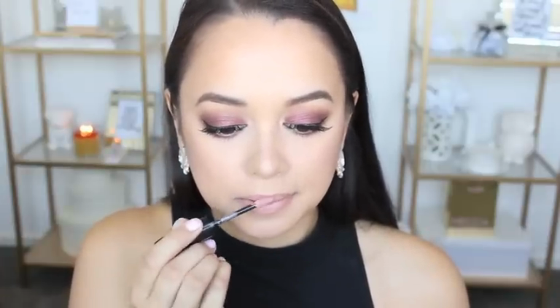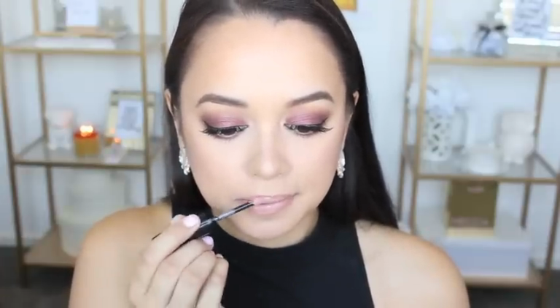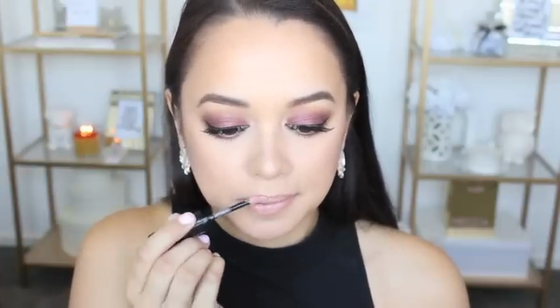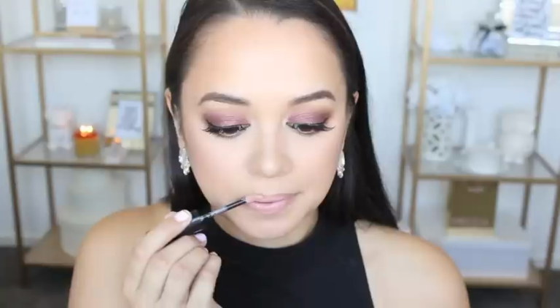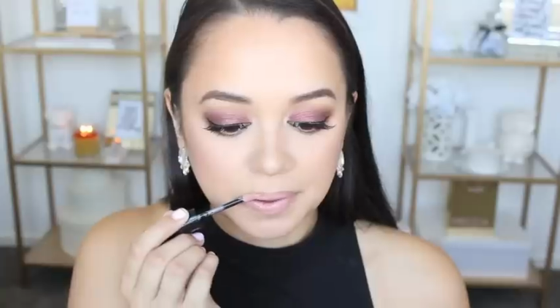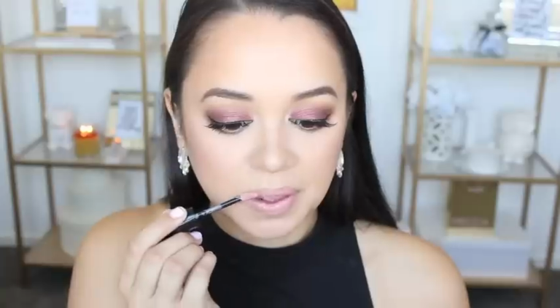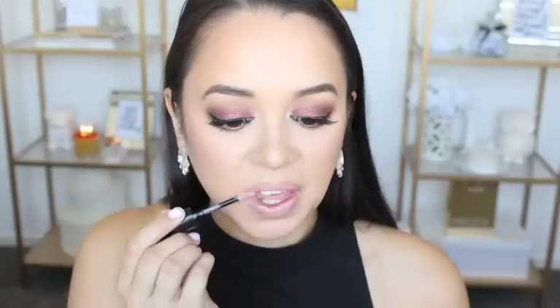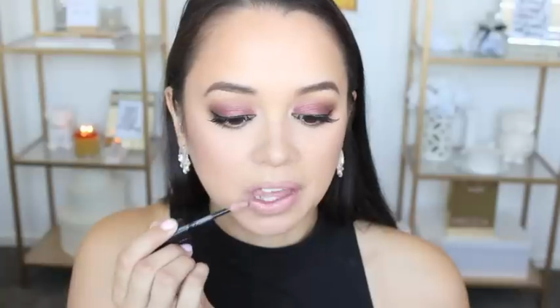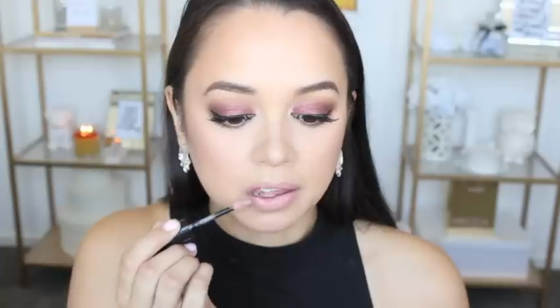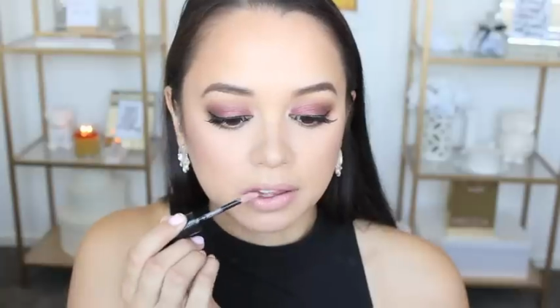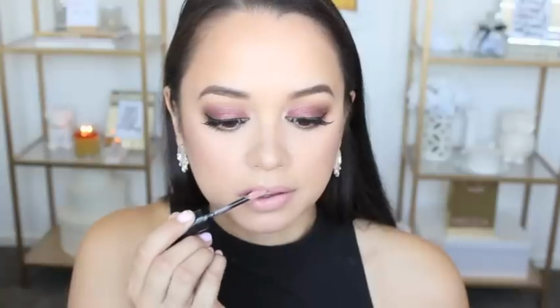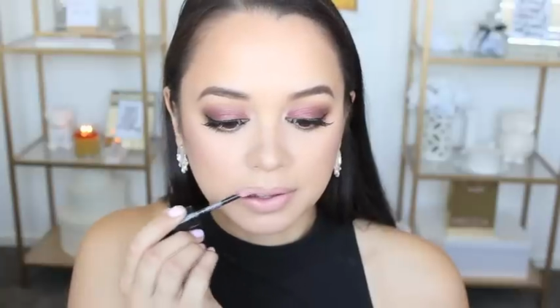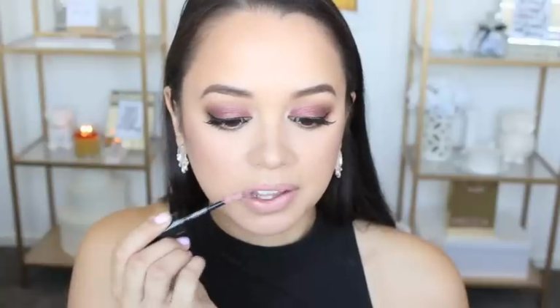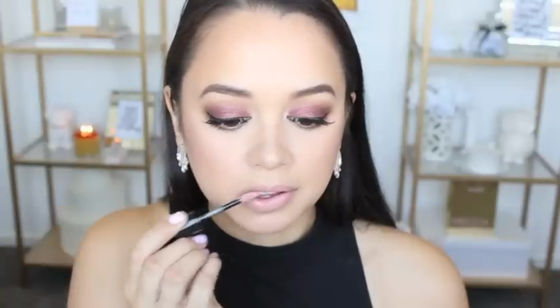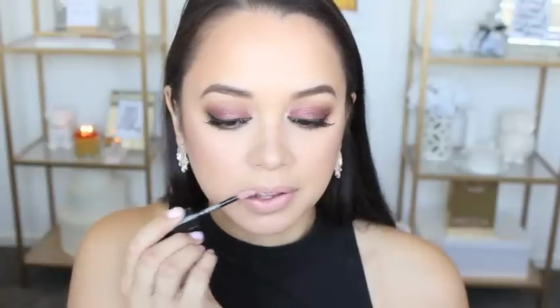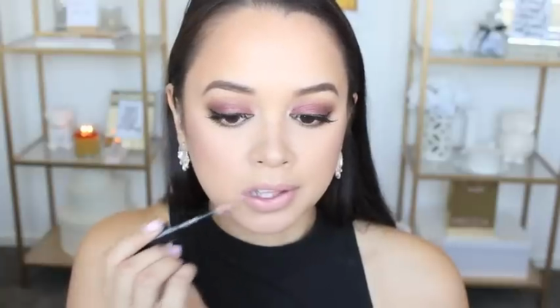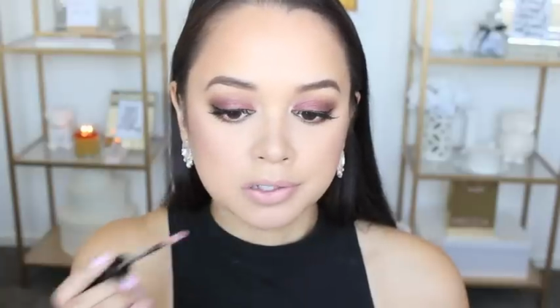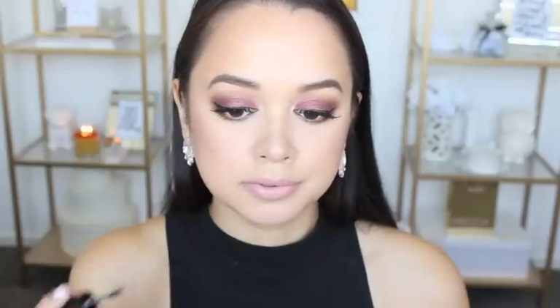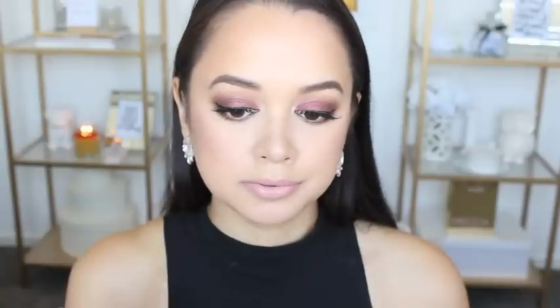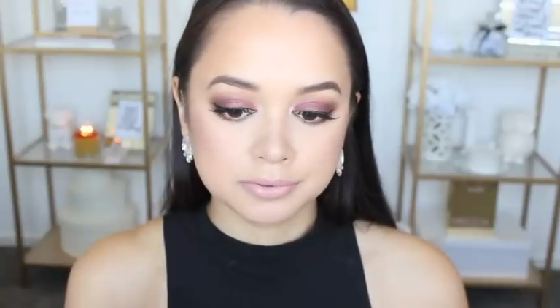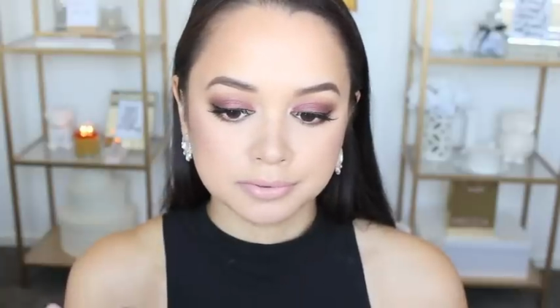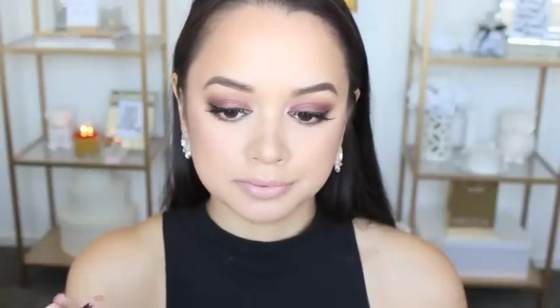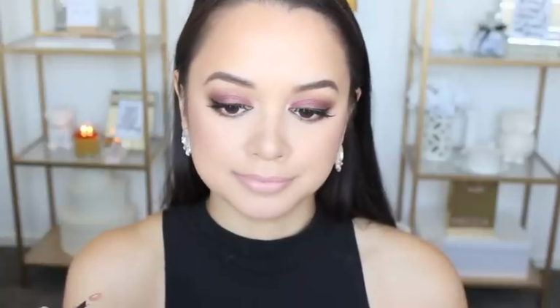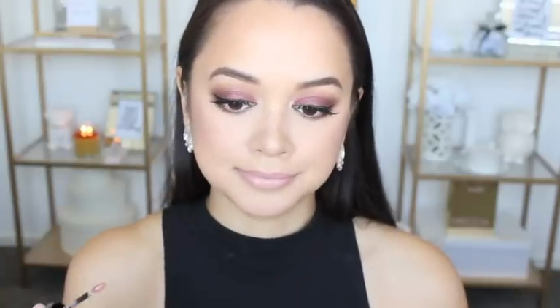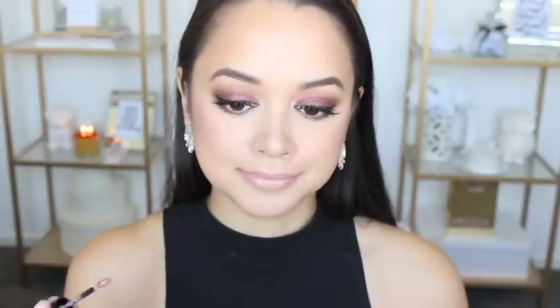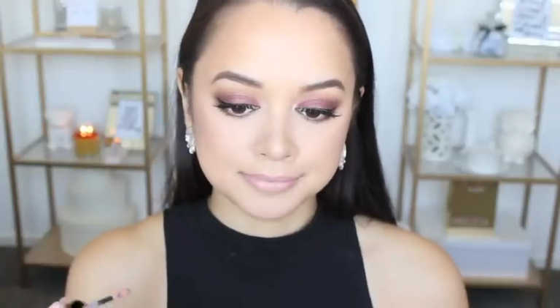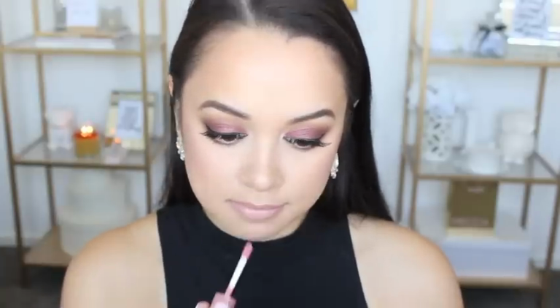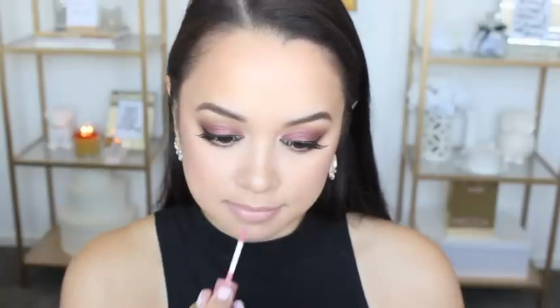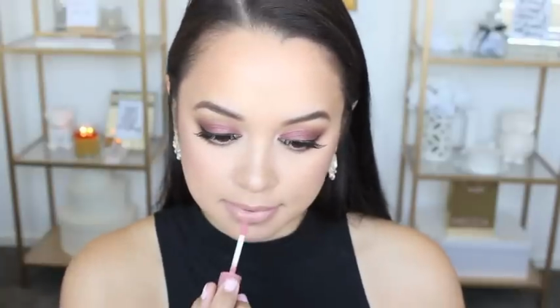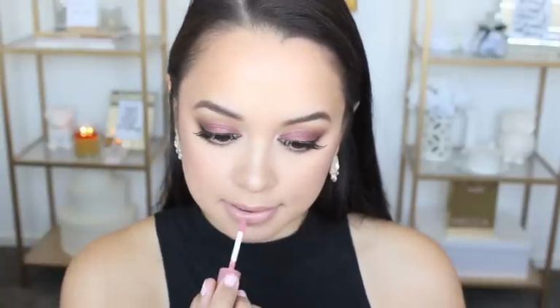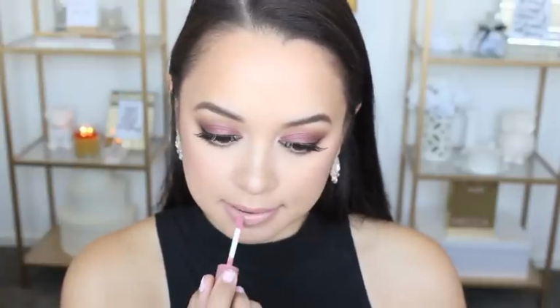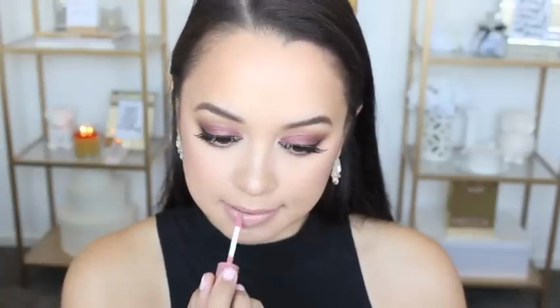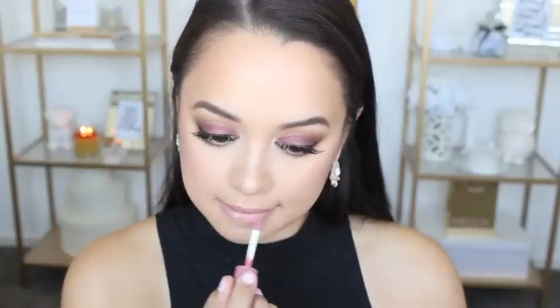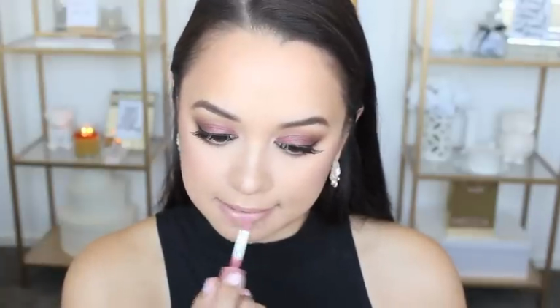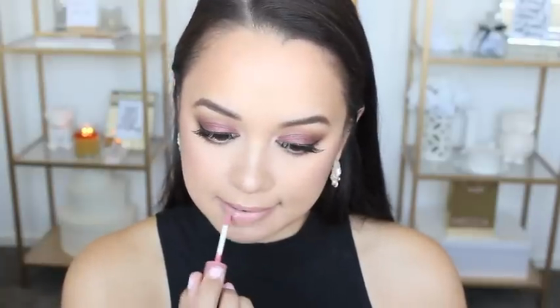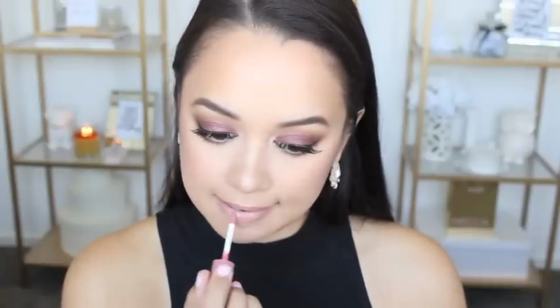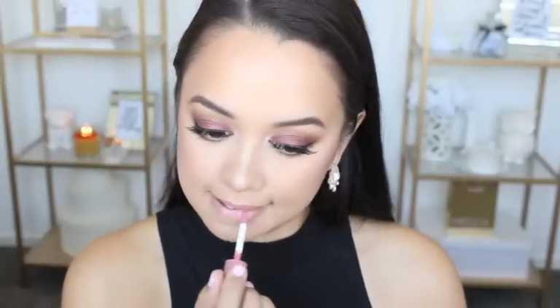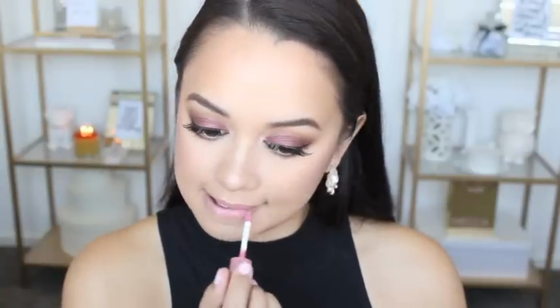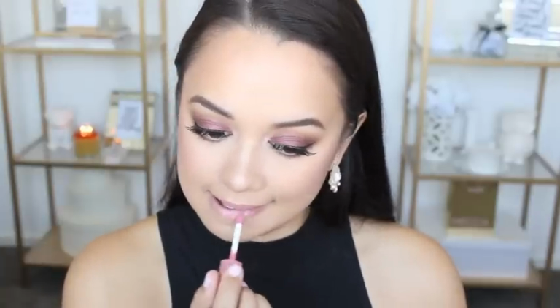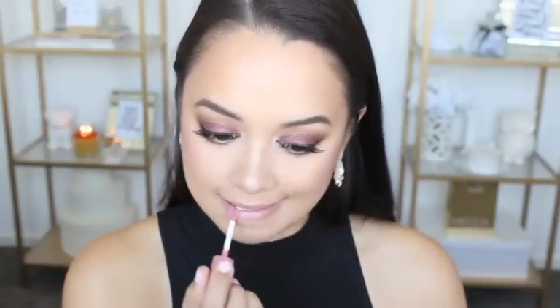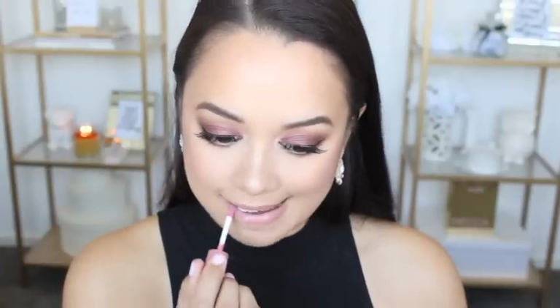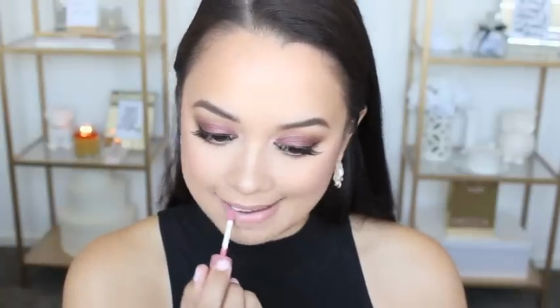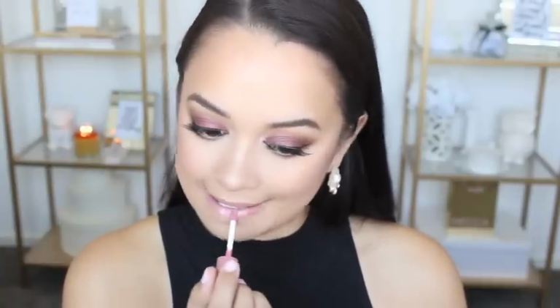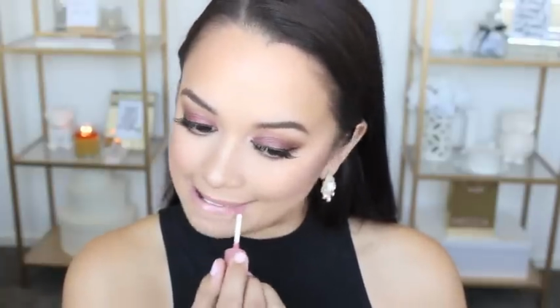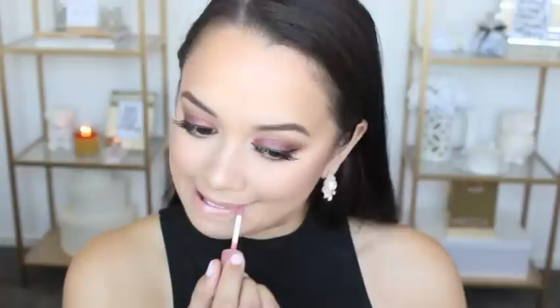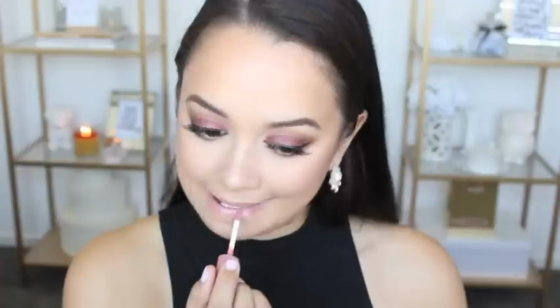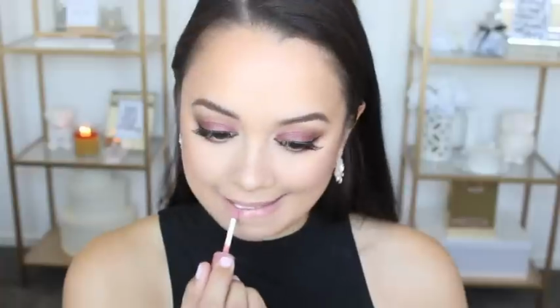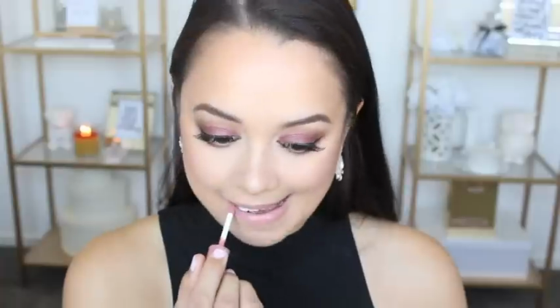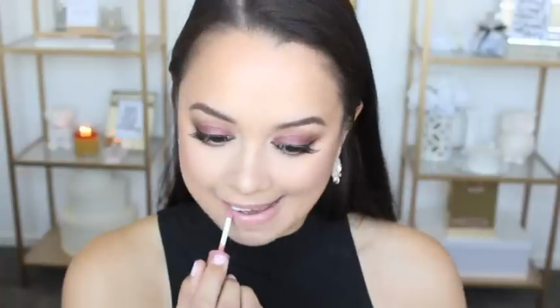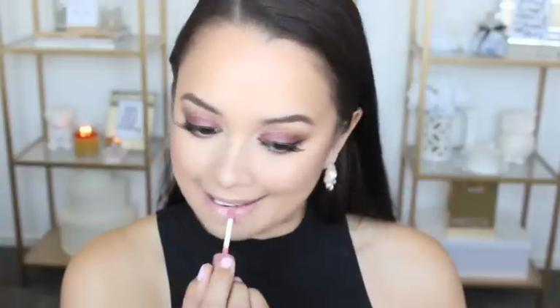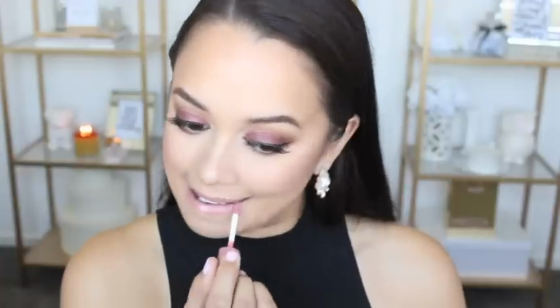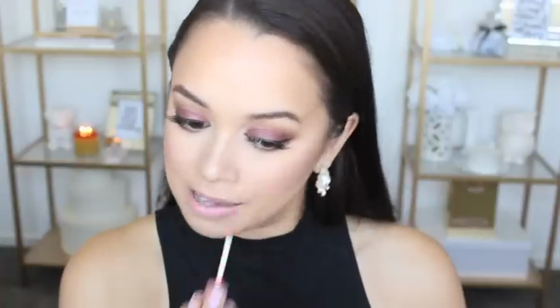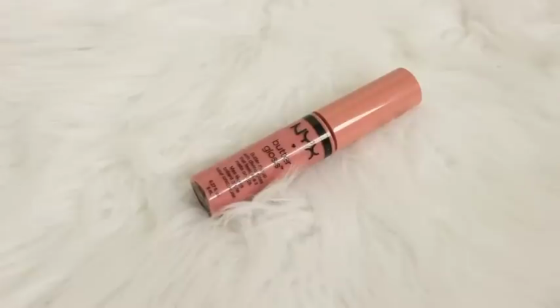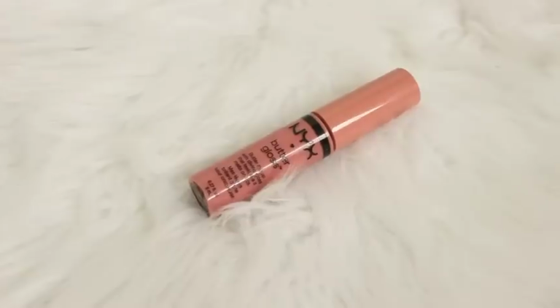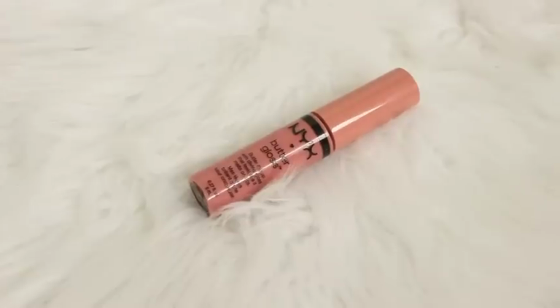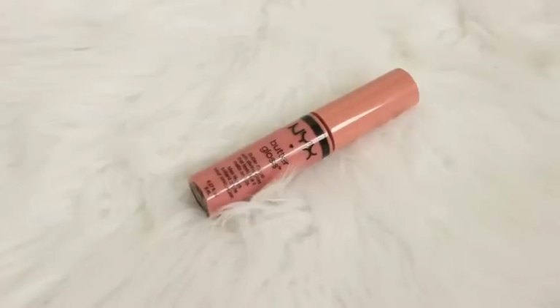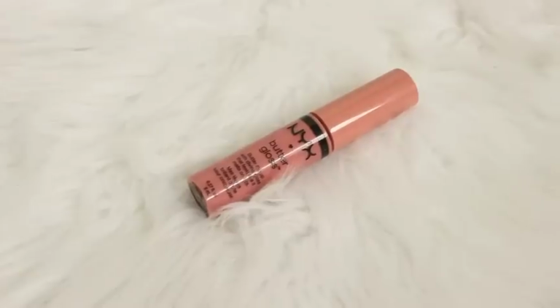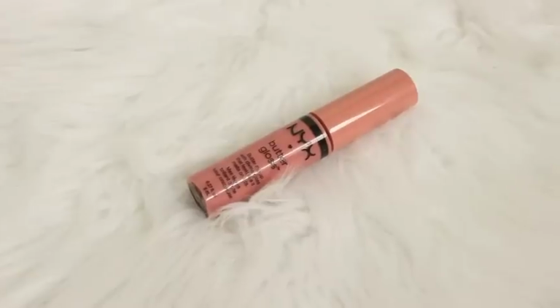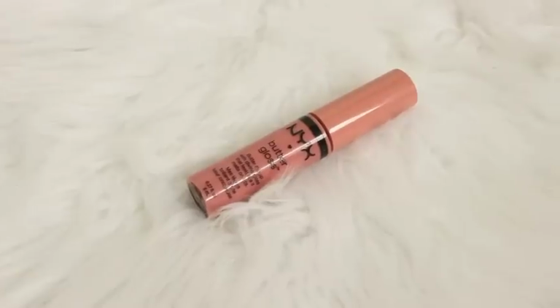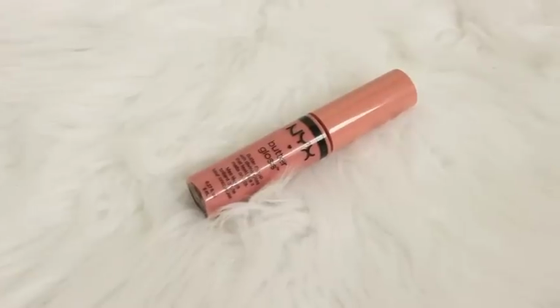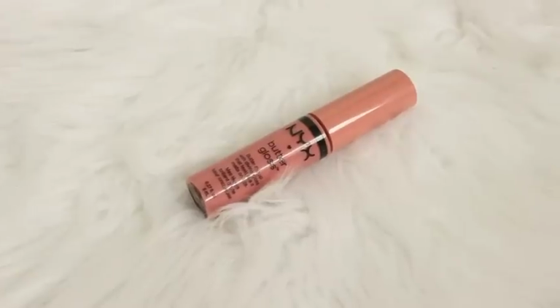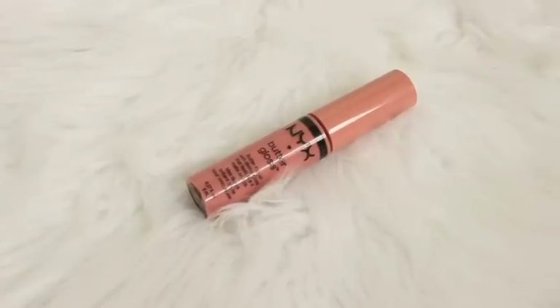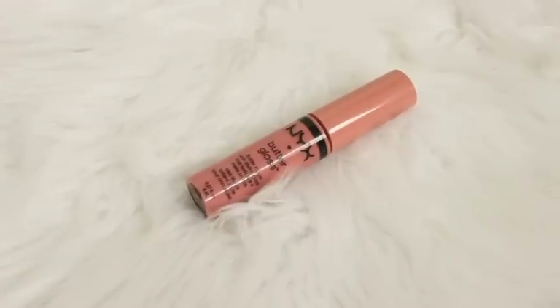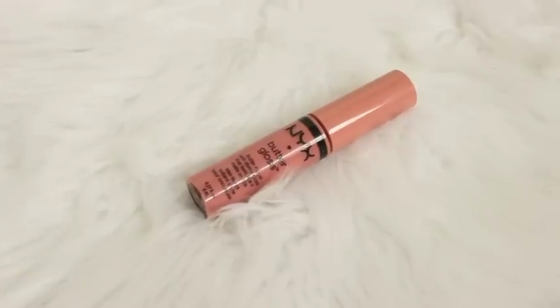I didn't really like how nude it was looking so I decided to go over top of that with the NYX Butter Gloss in the shade Creme Brulee.